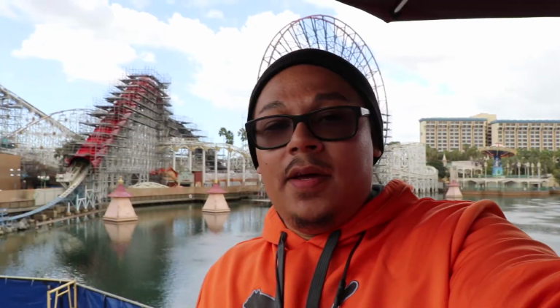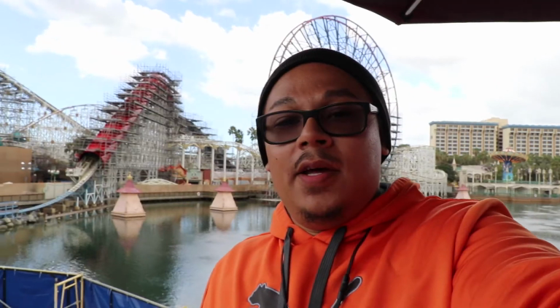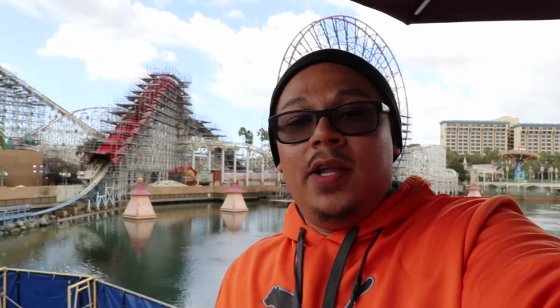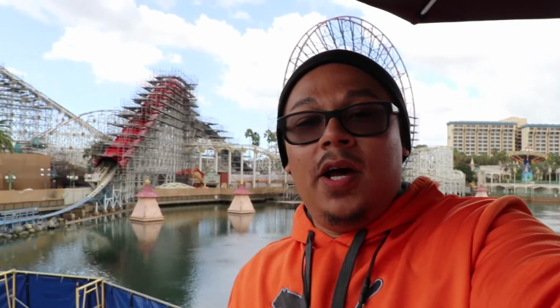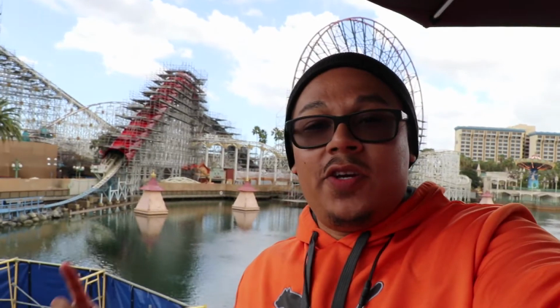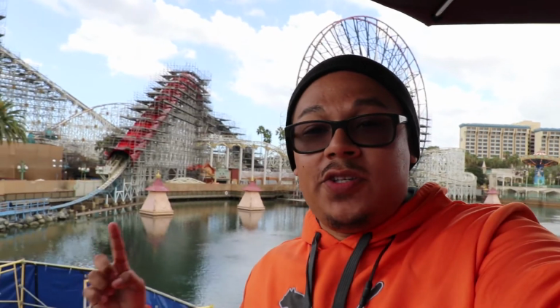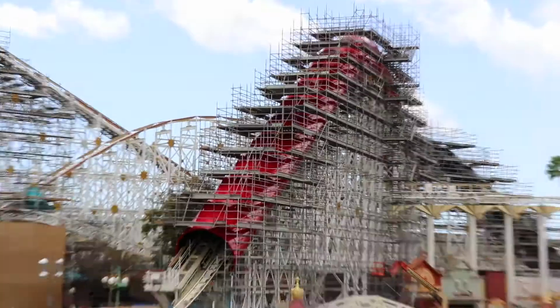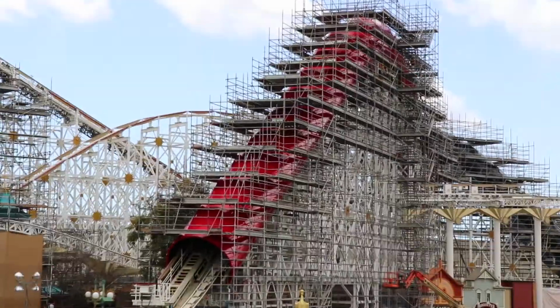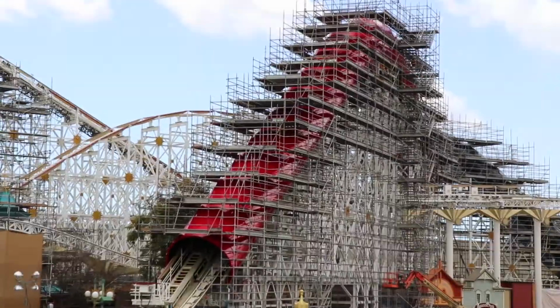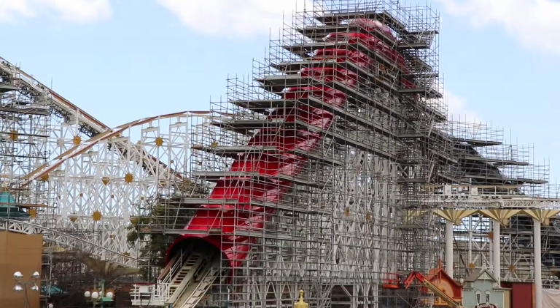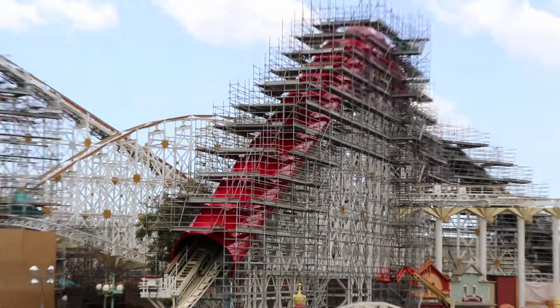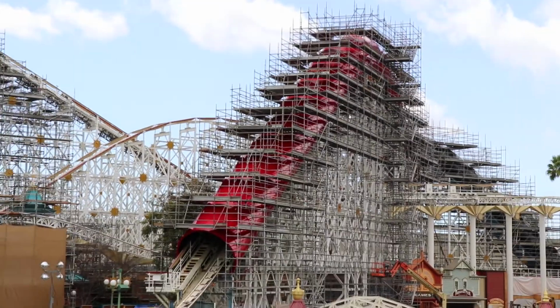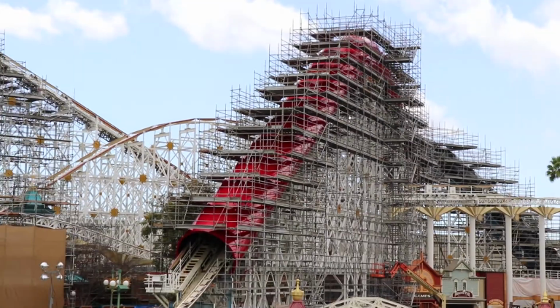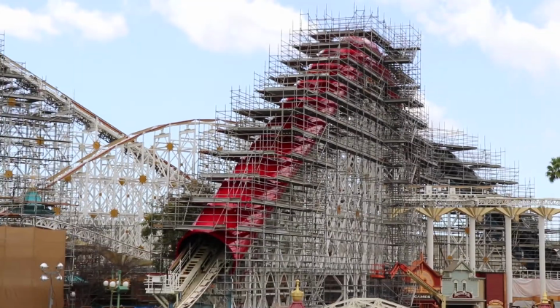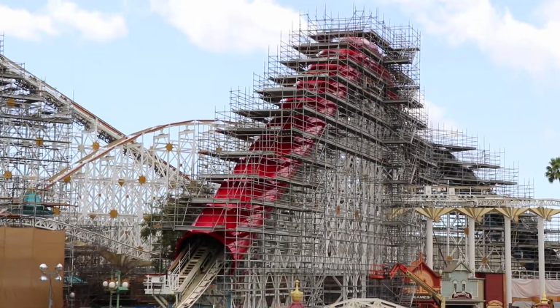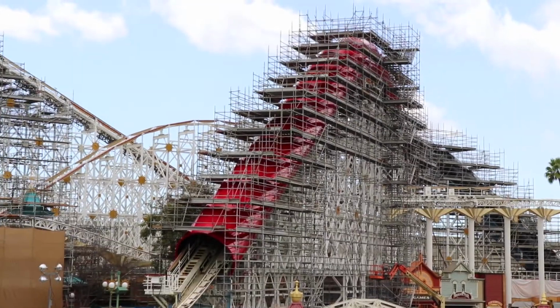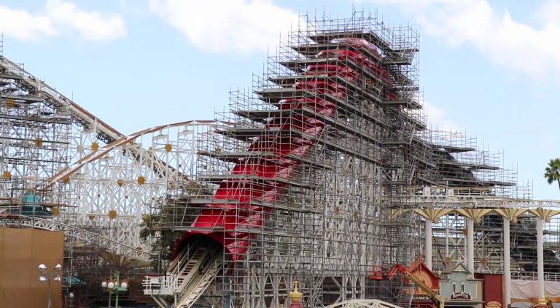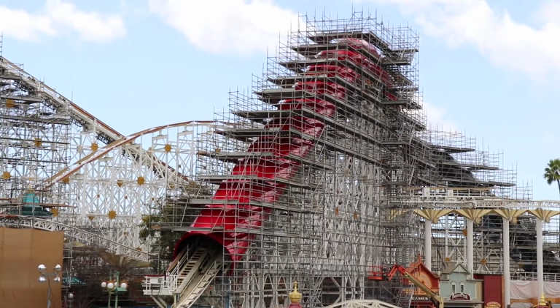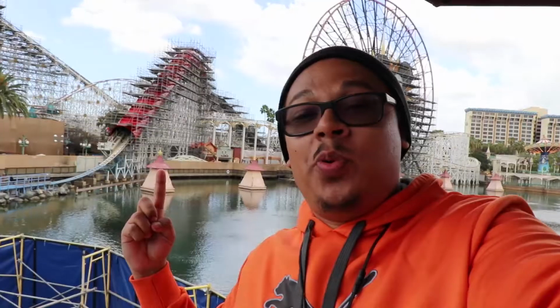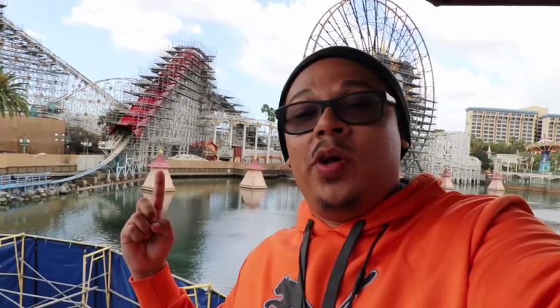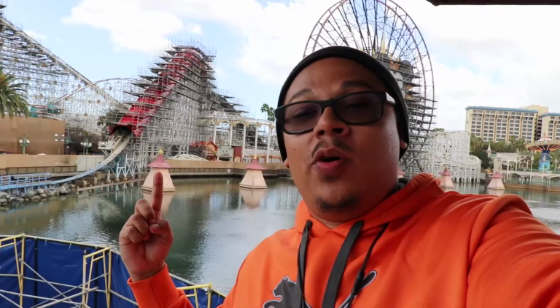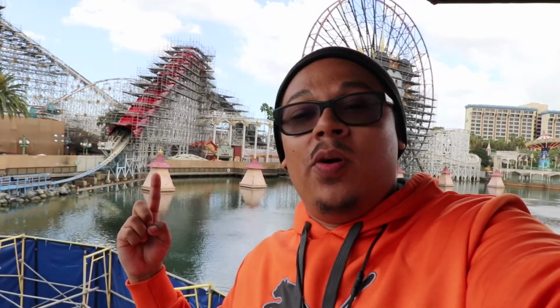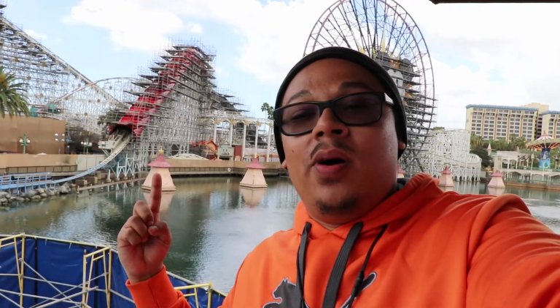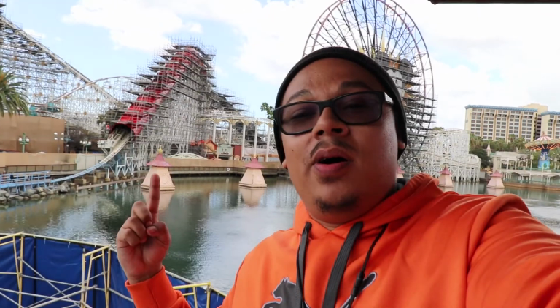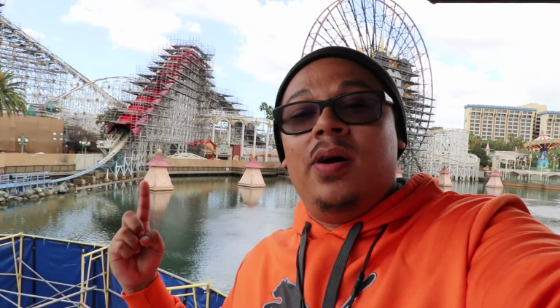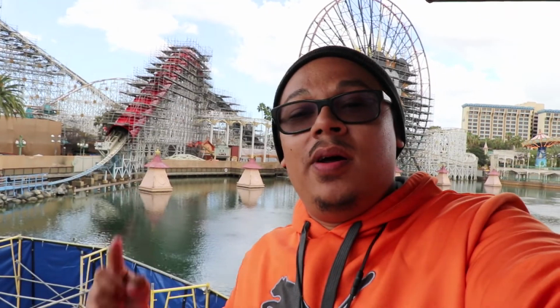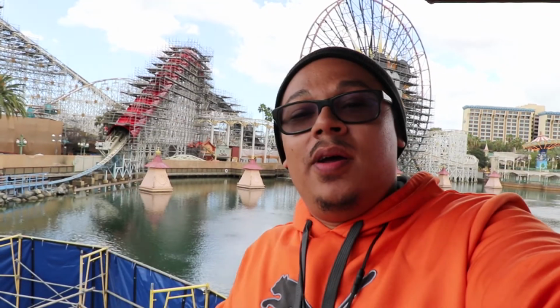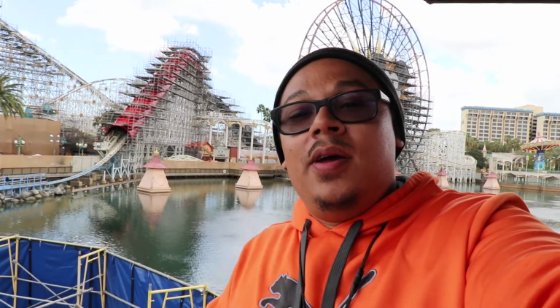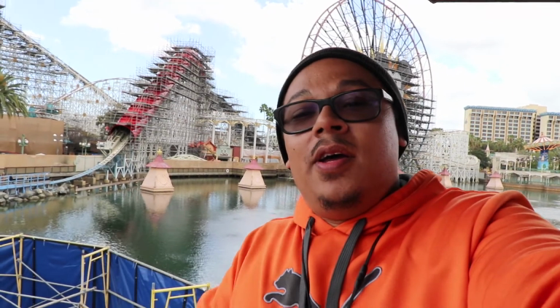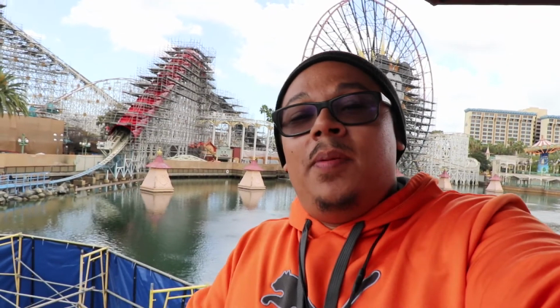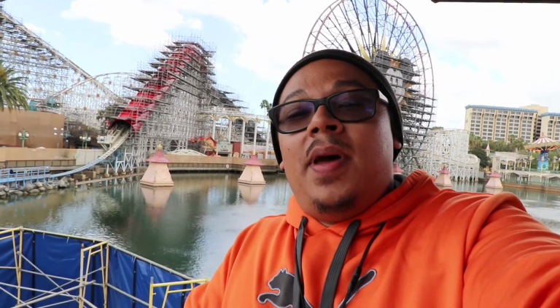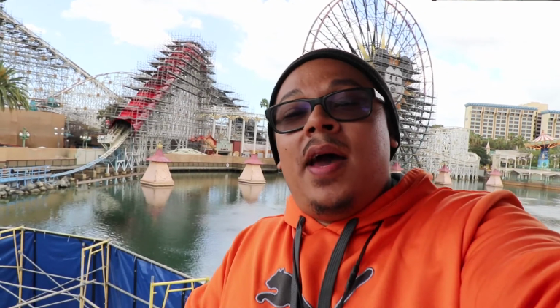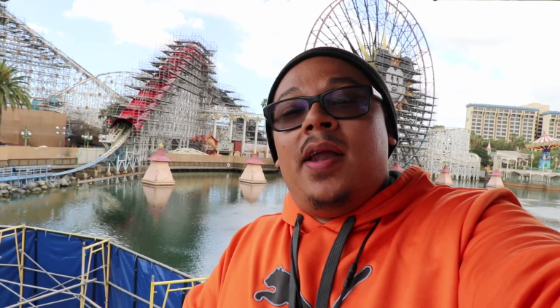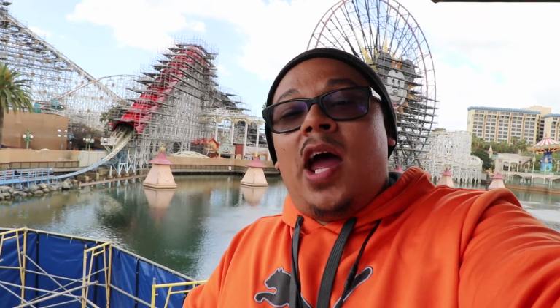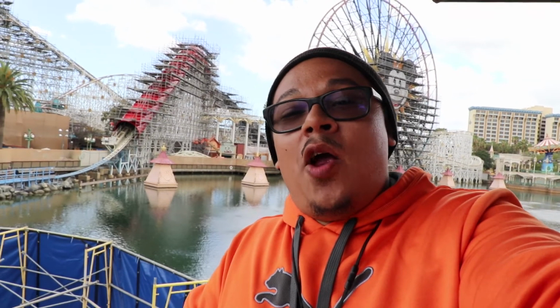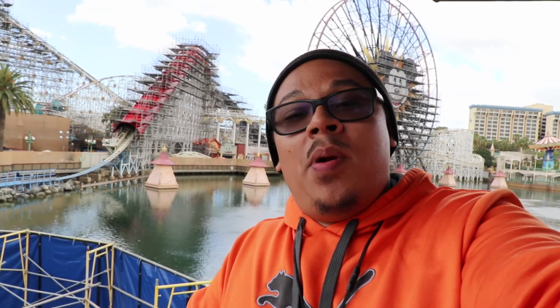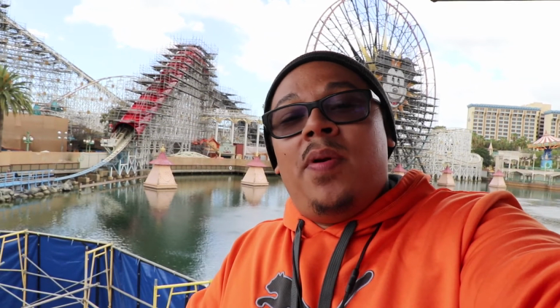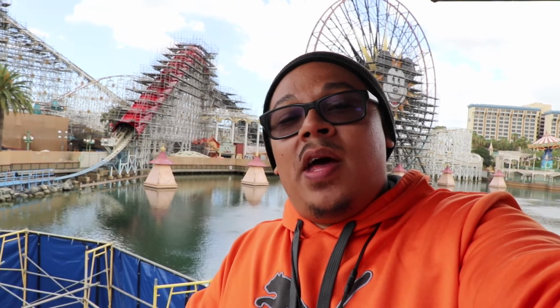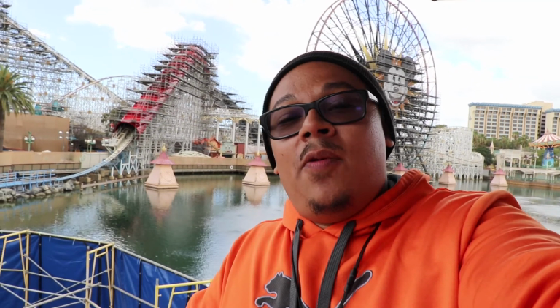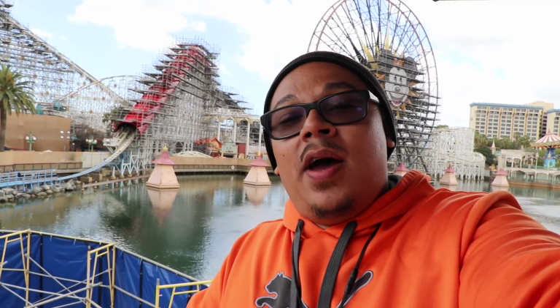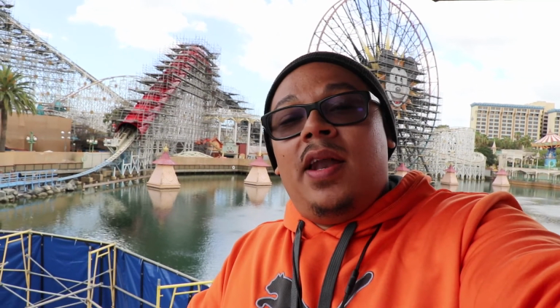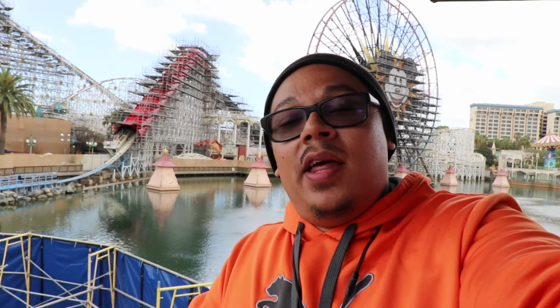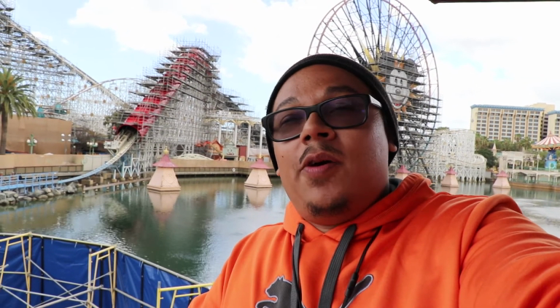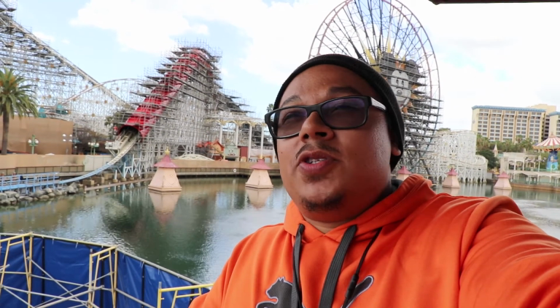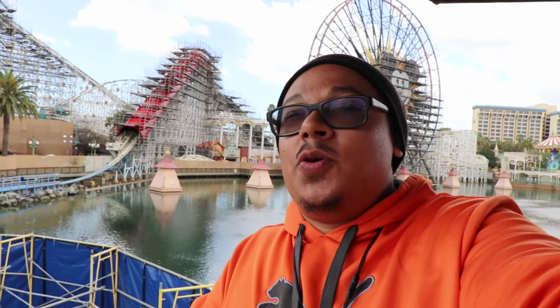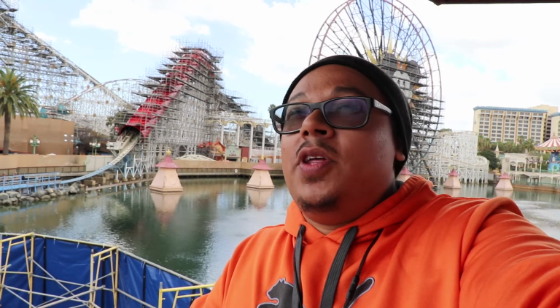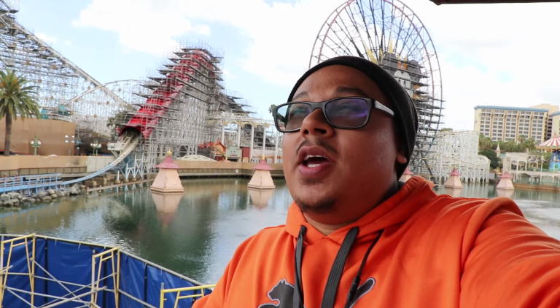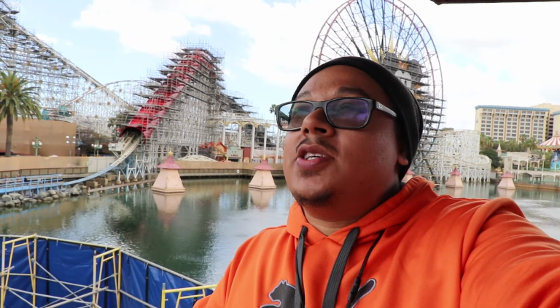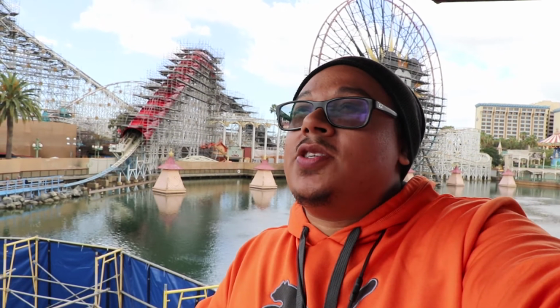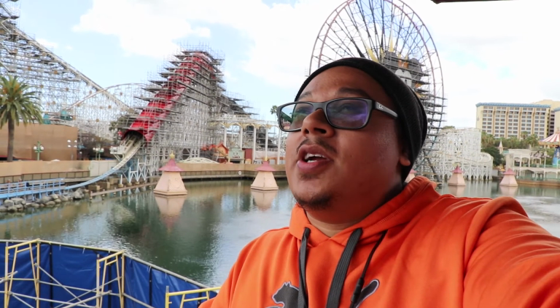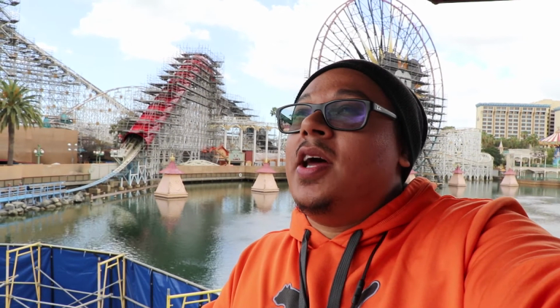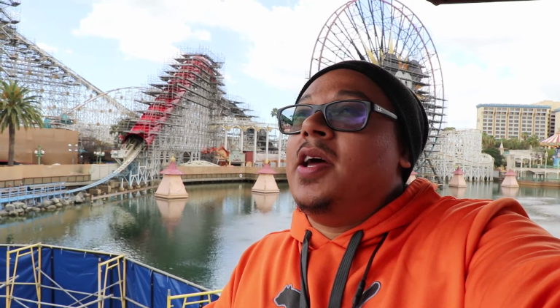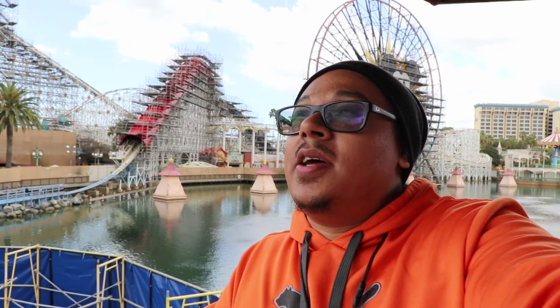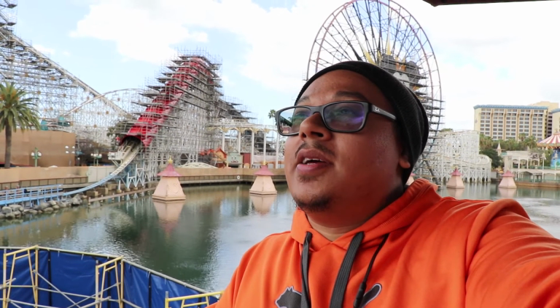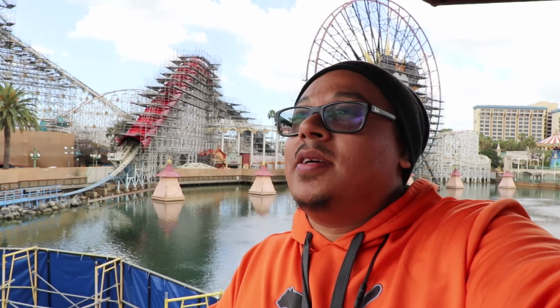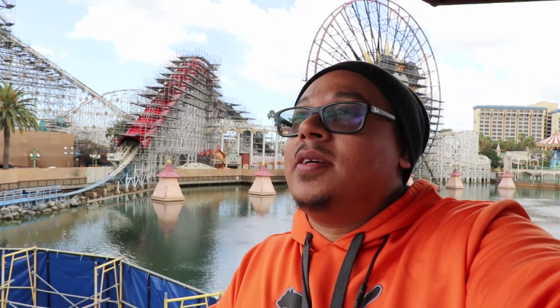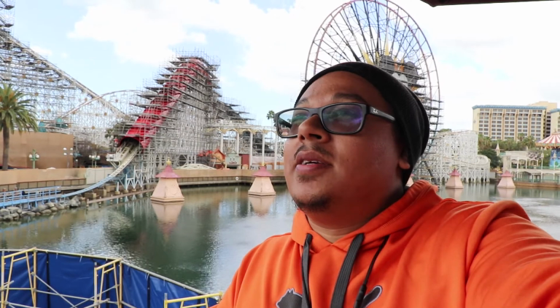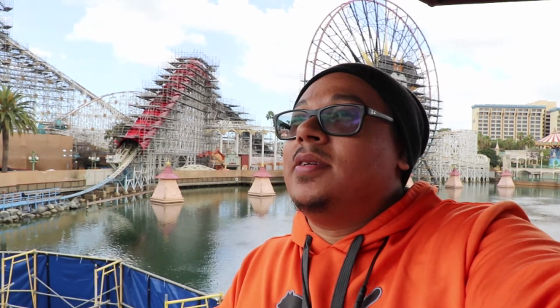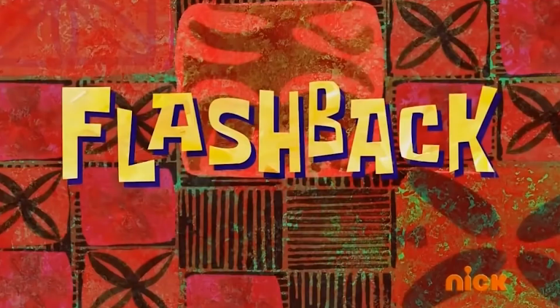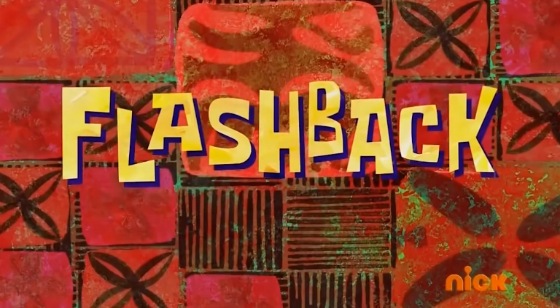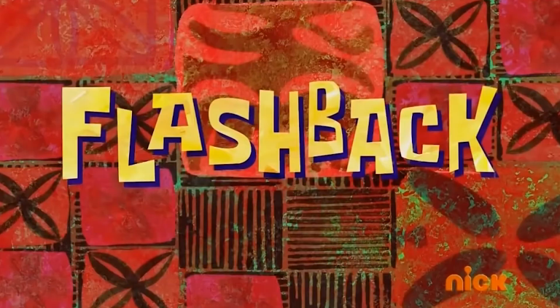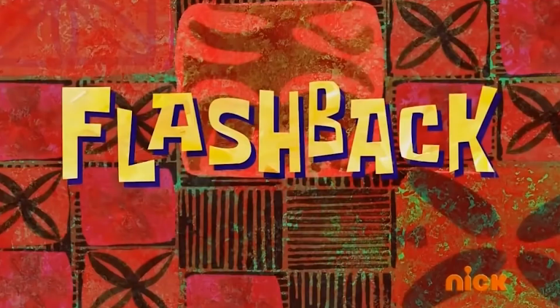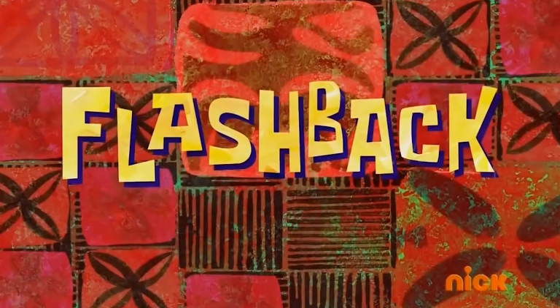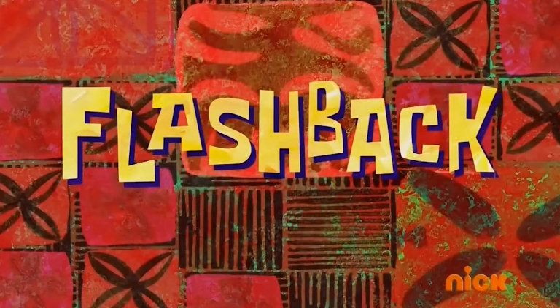Look, they're starting to paint the tunnel red — that's pretty cool. Man, I remember that ride like it was only yesterday. Flashback.